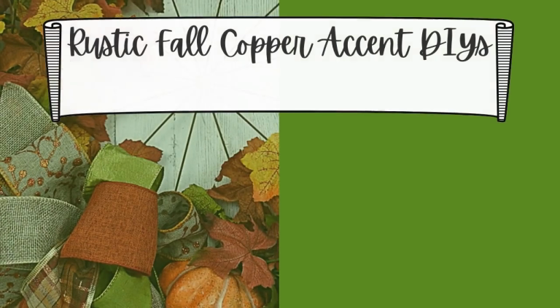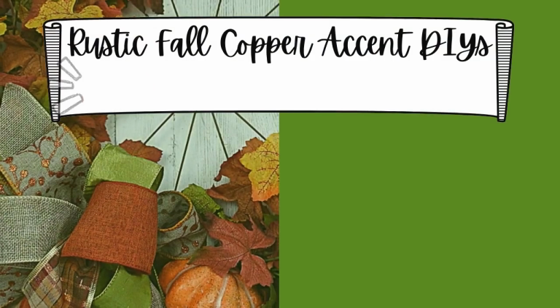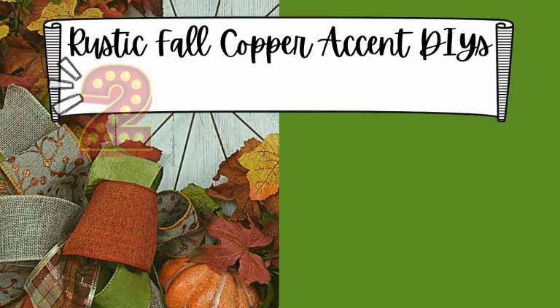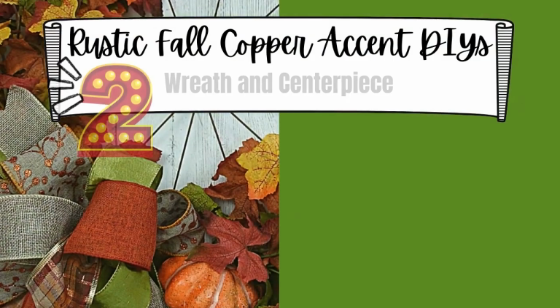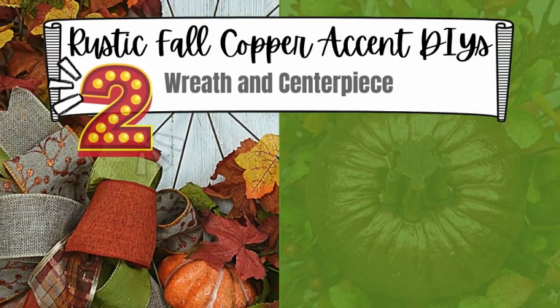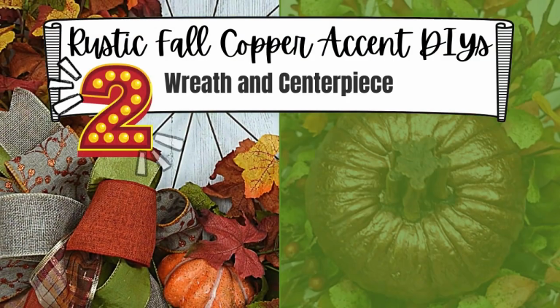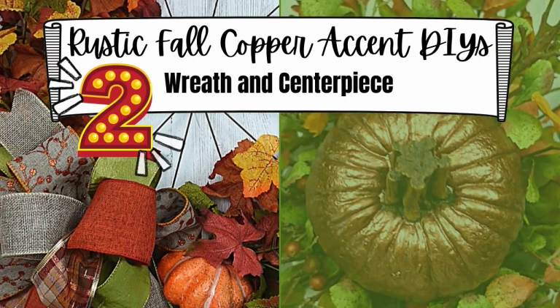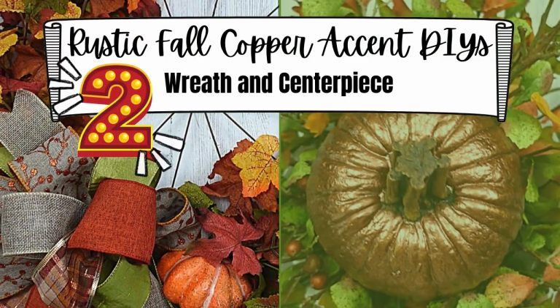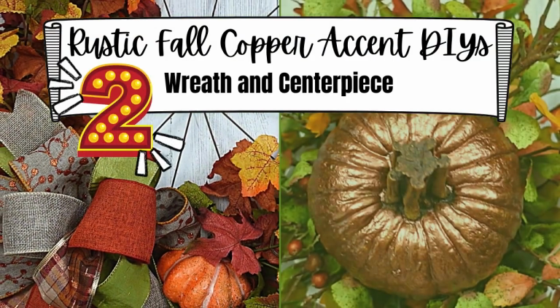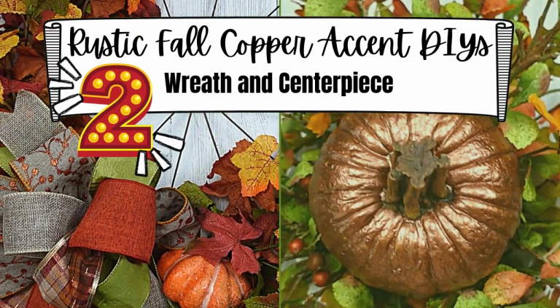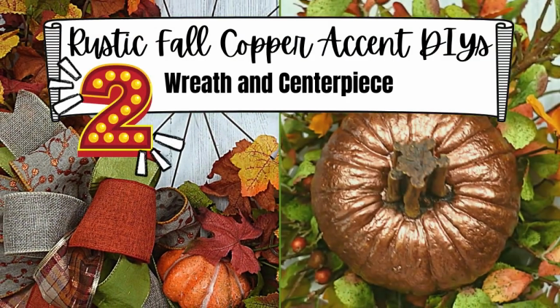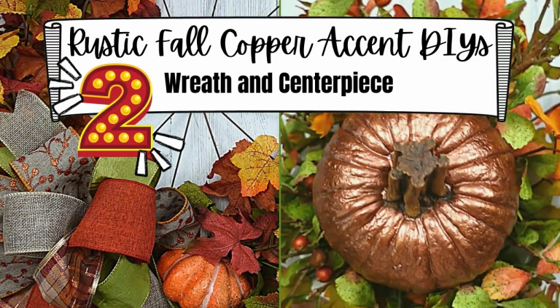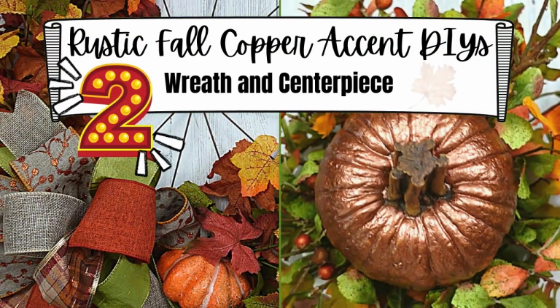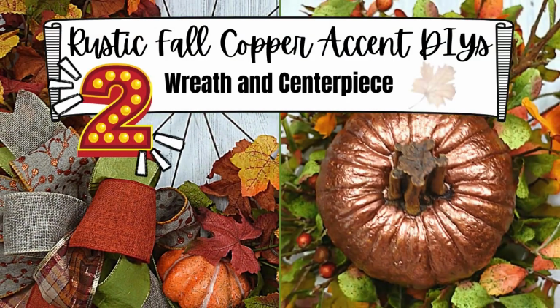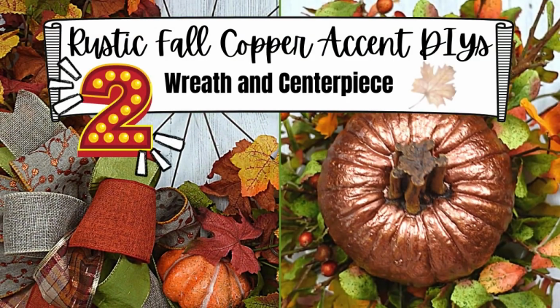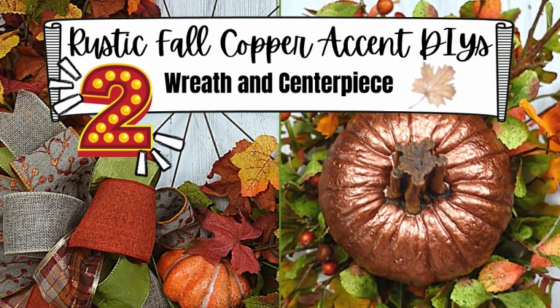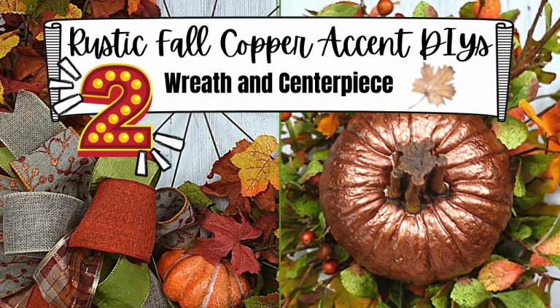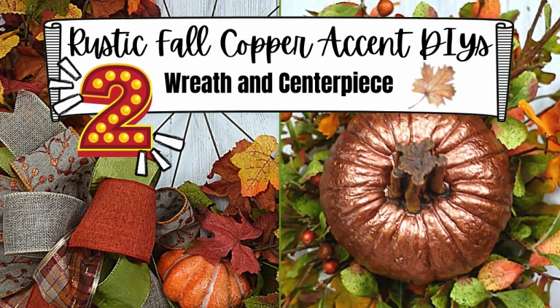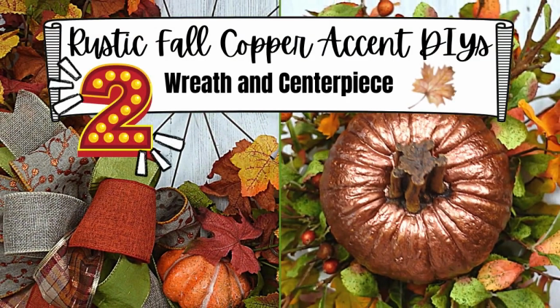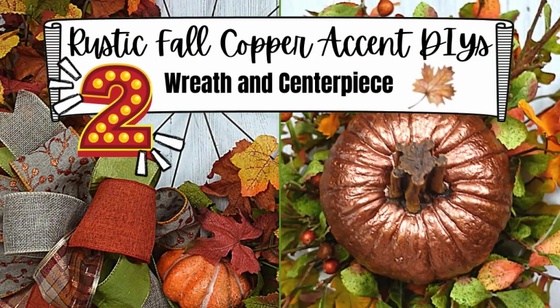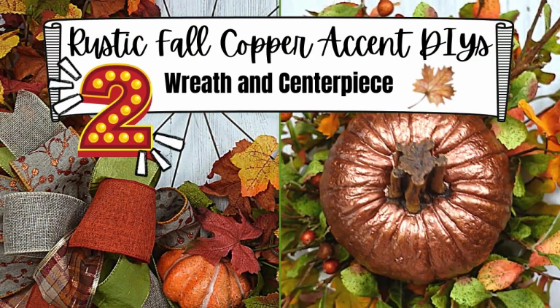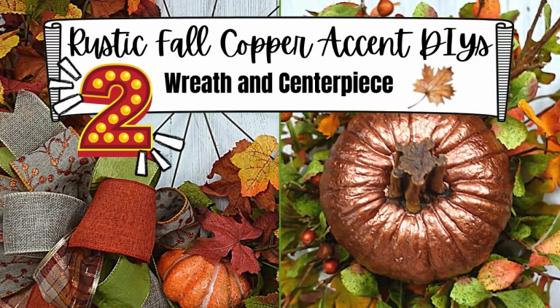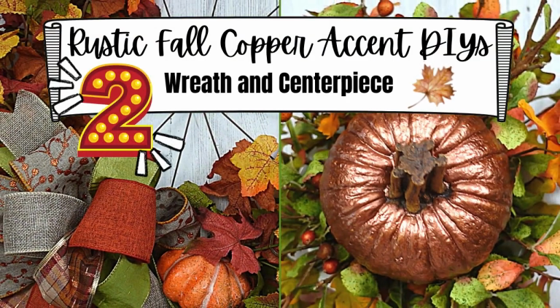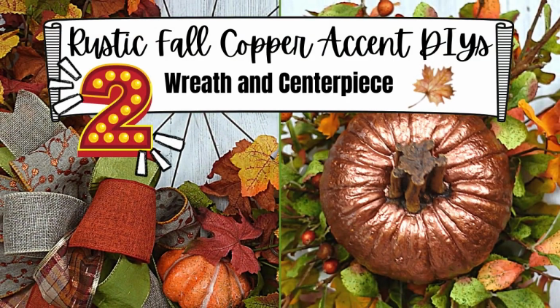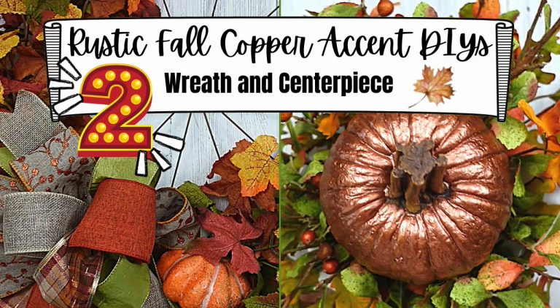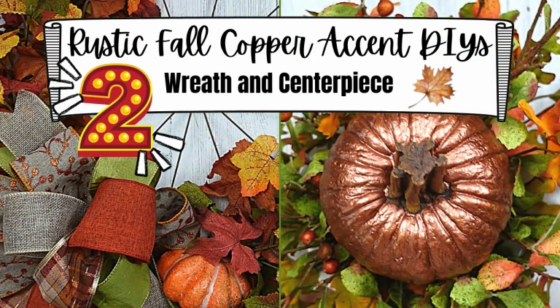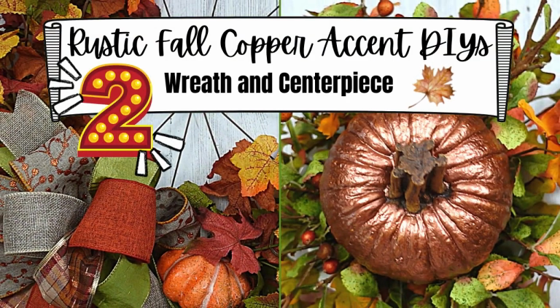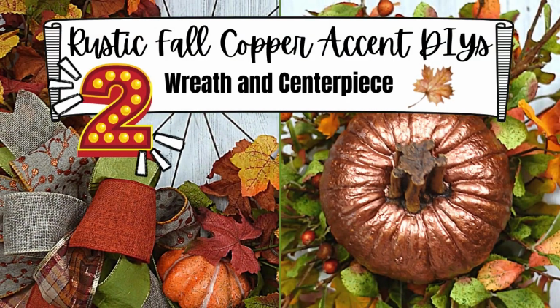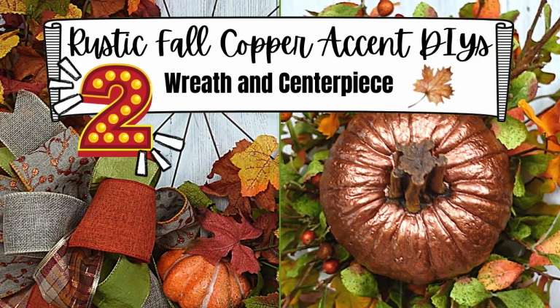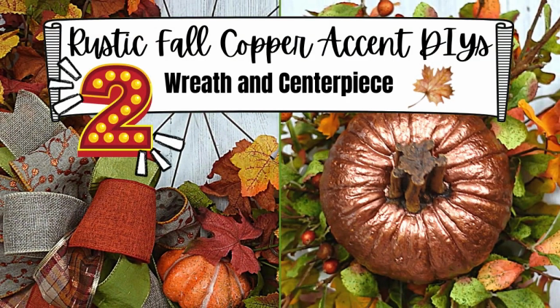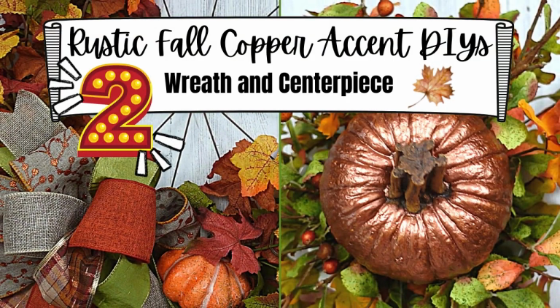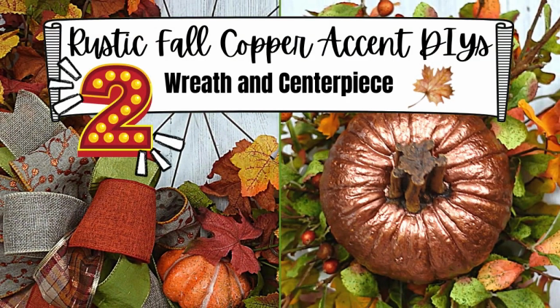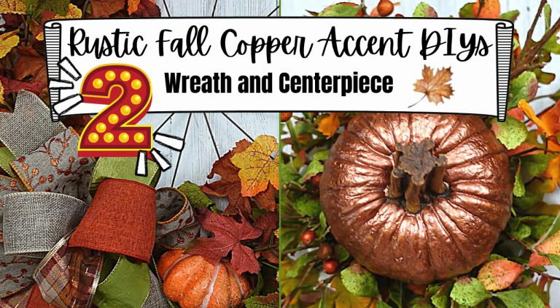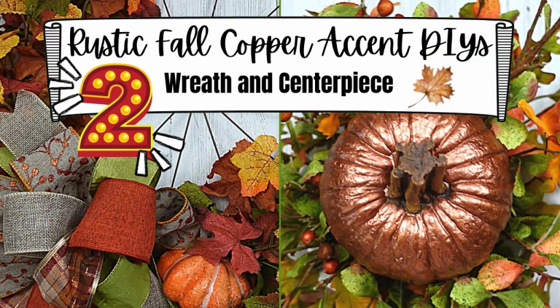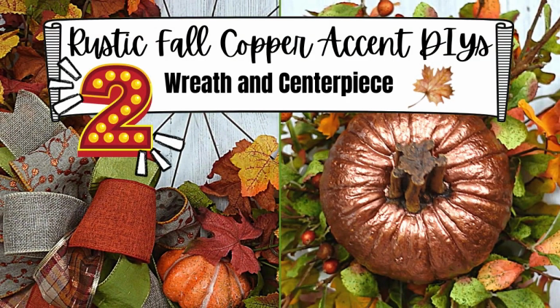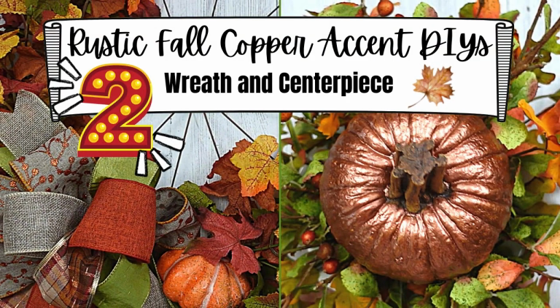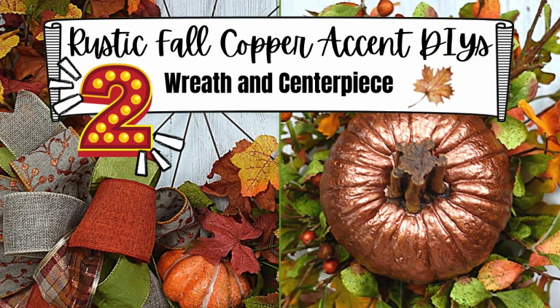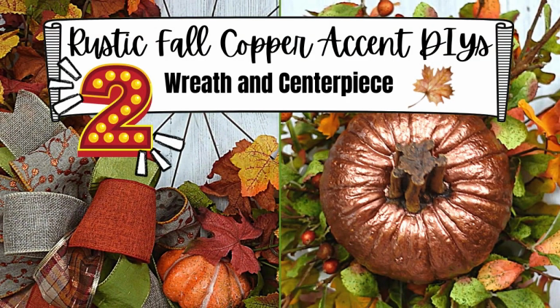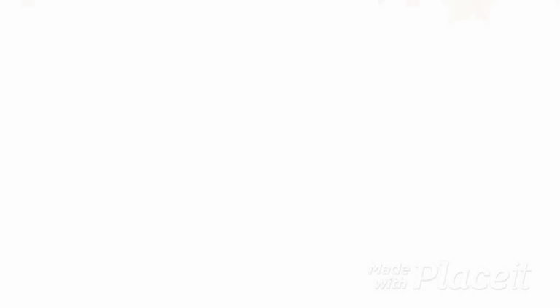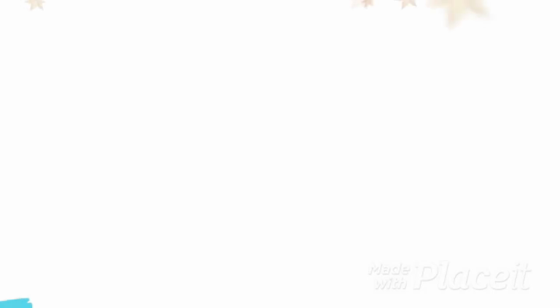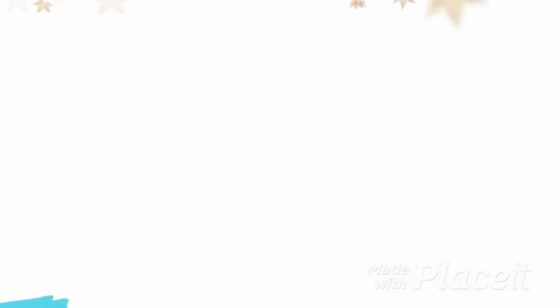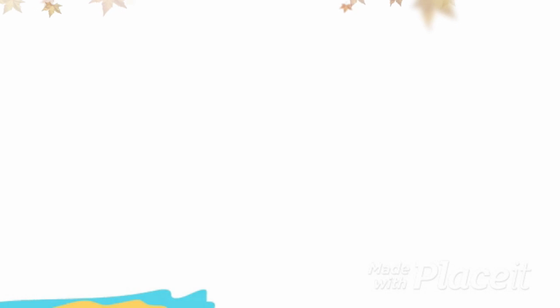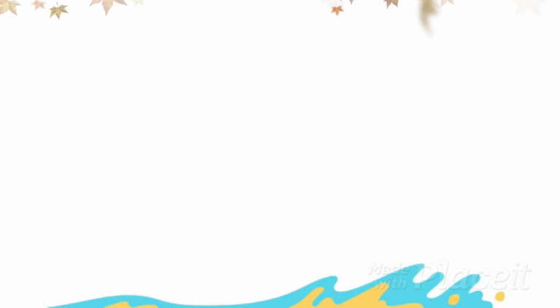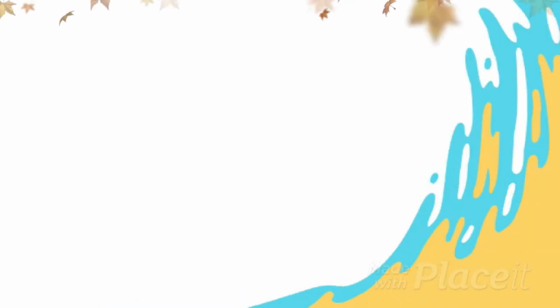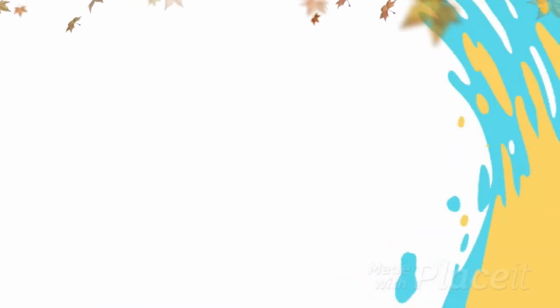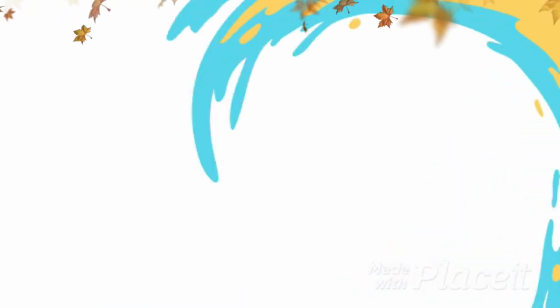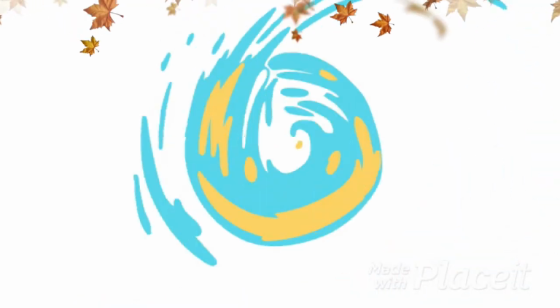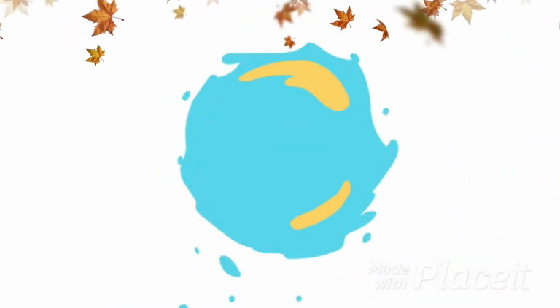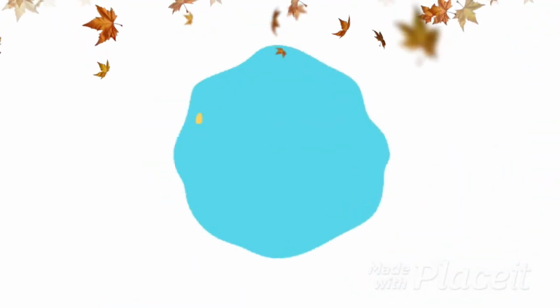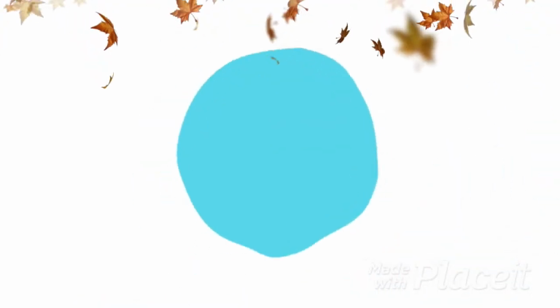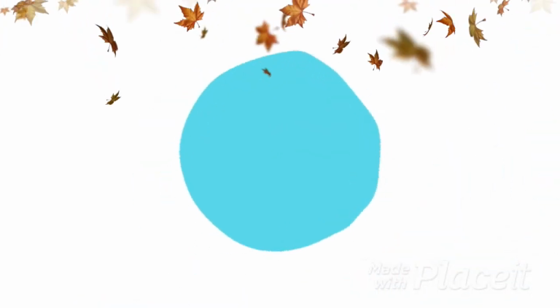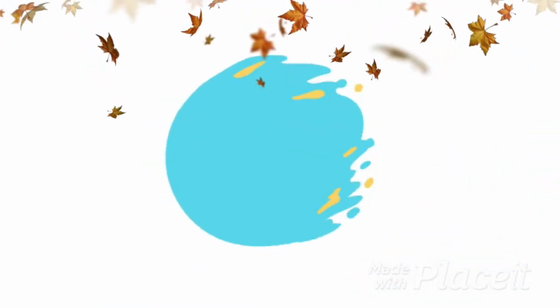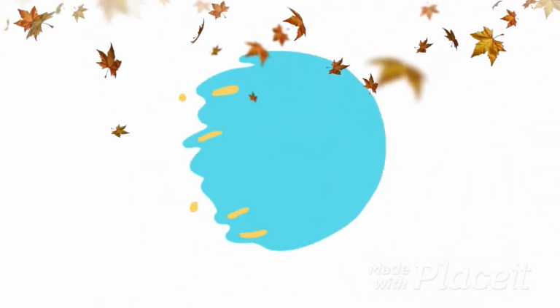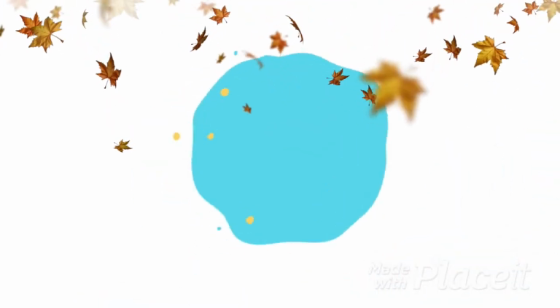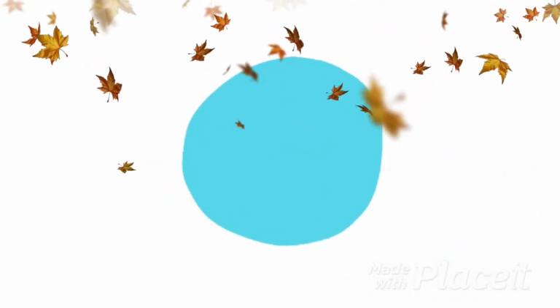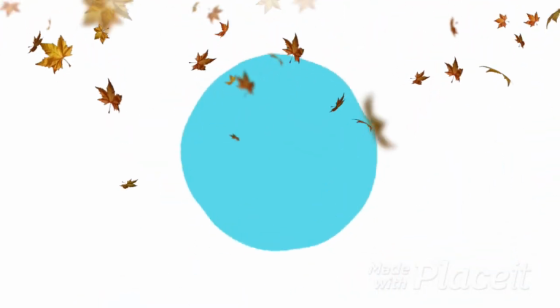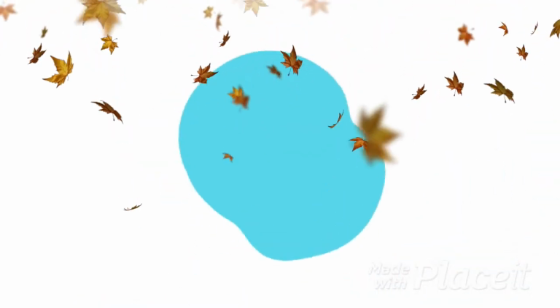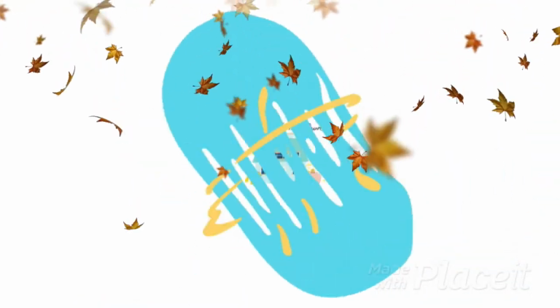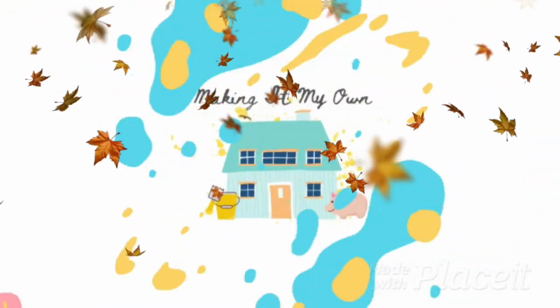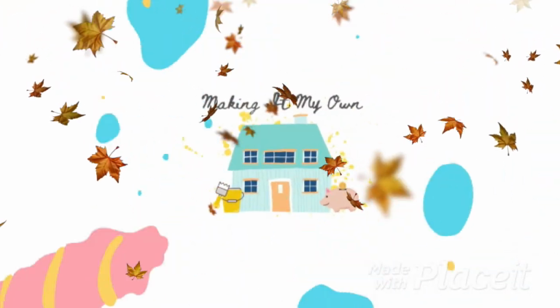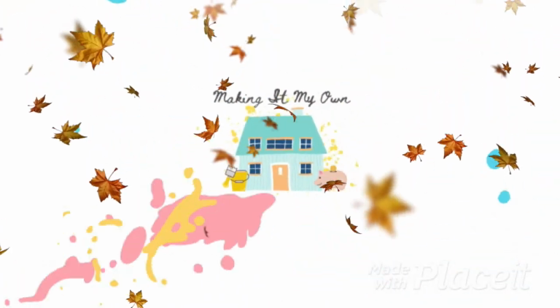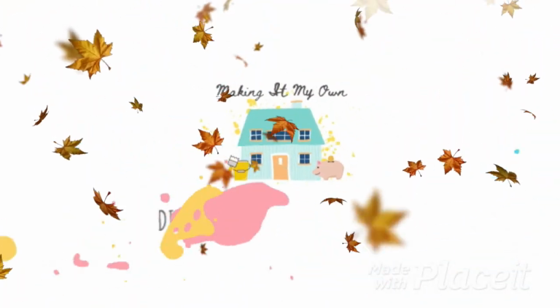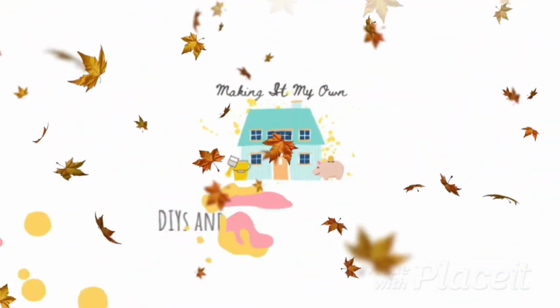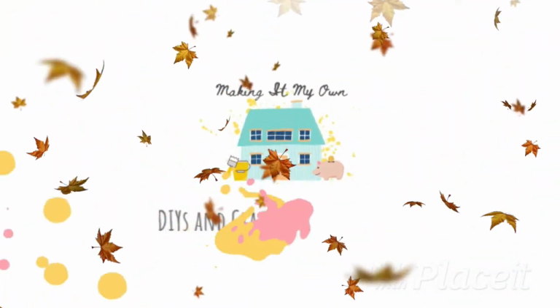Today we'll be doing a wreath and a centerpiece with copper. I'm Brandy and this is Making It My Own.